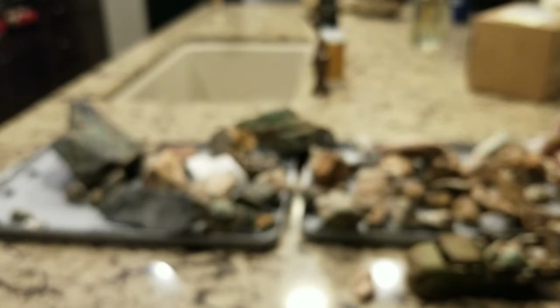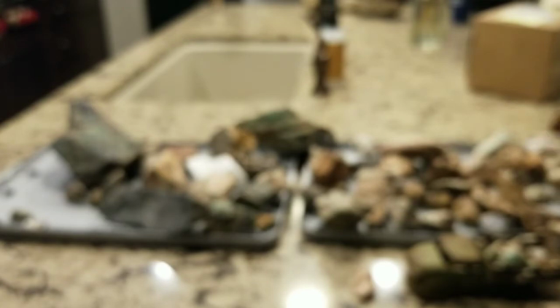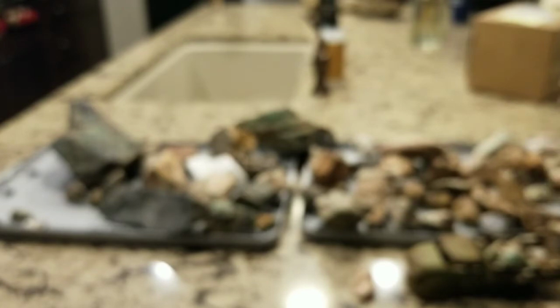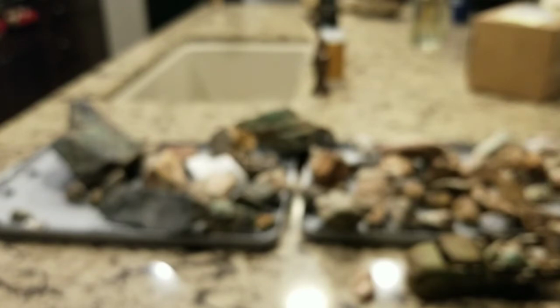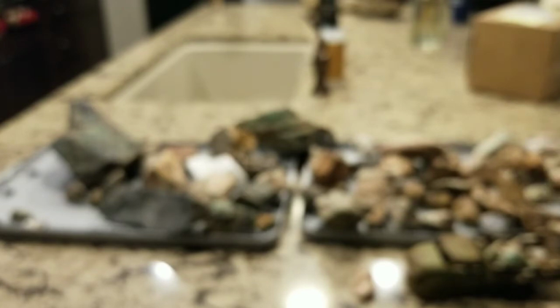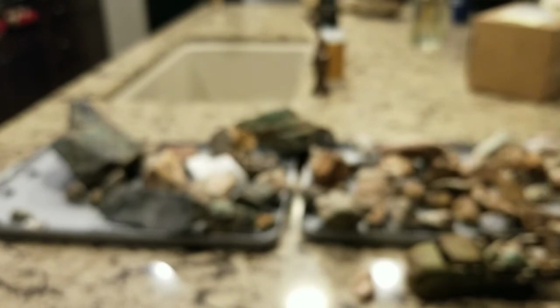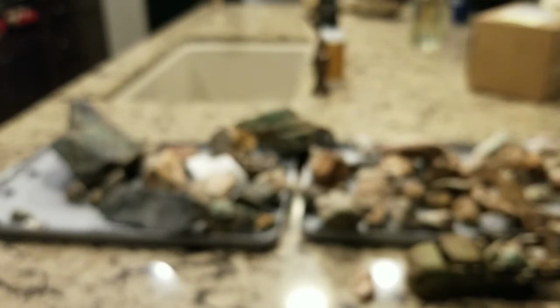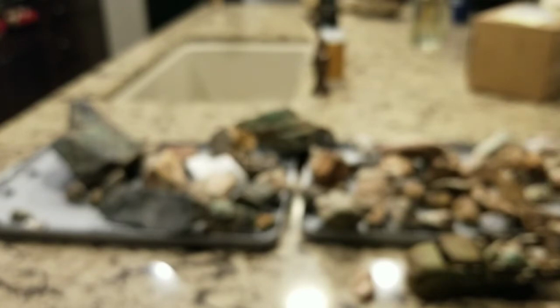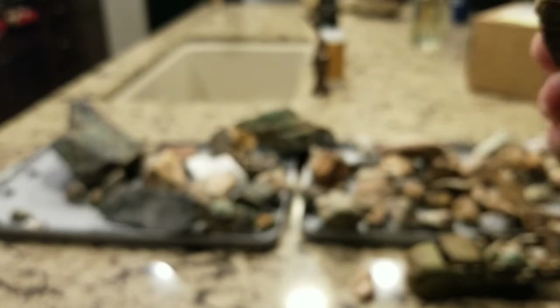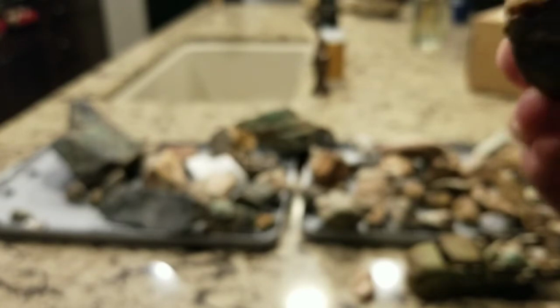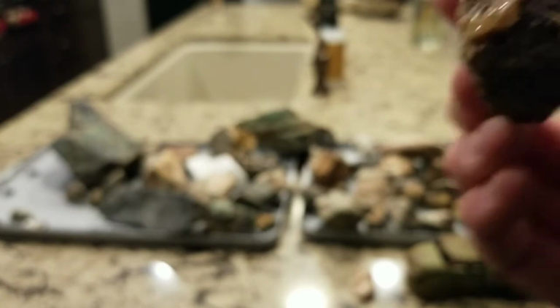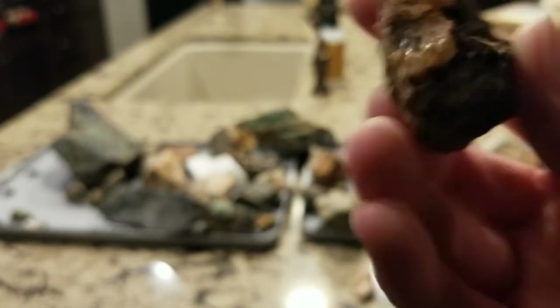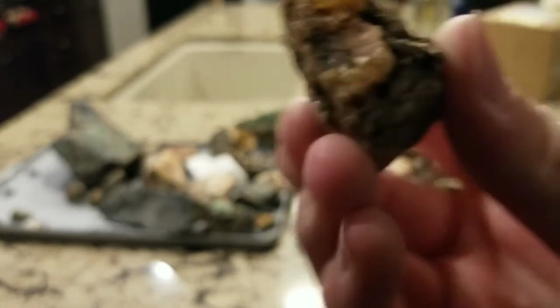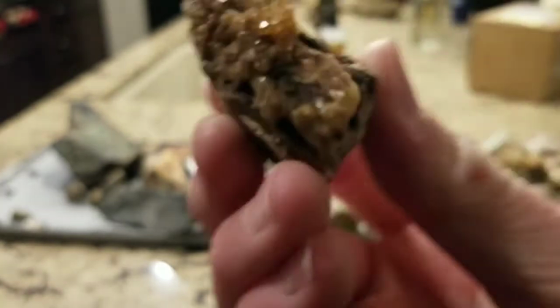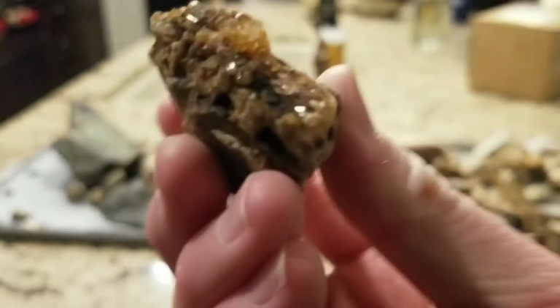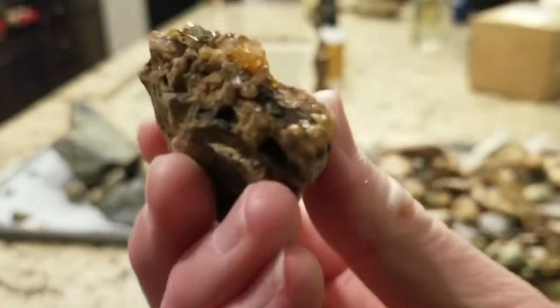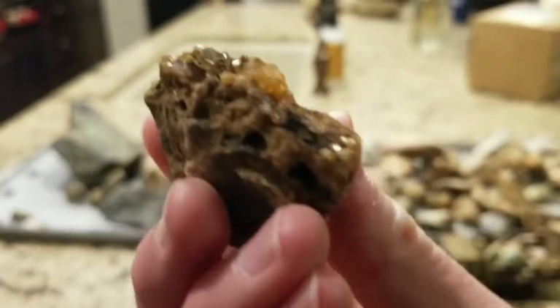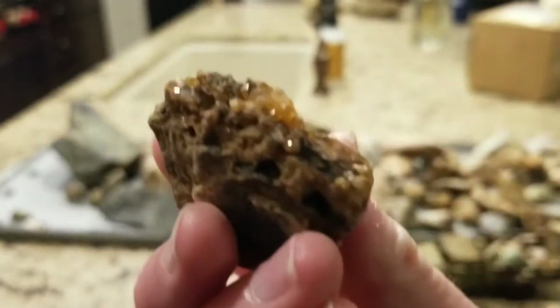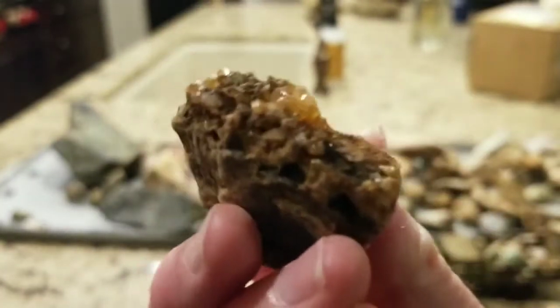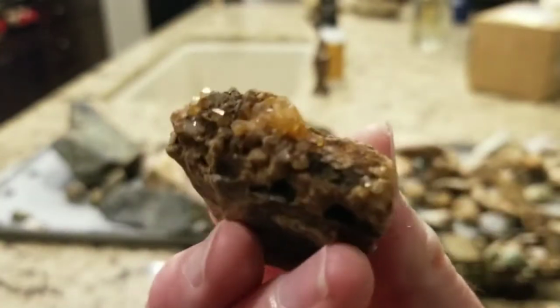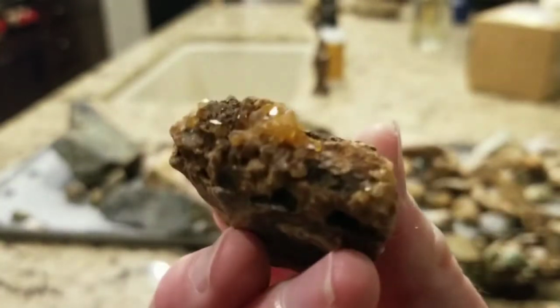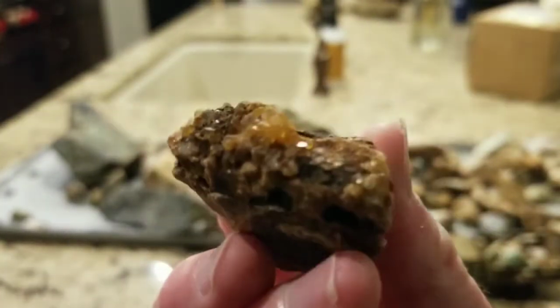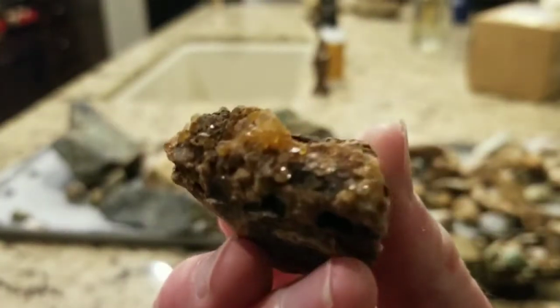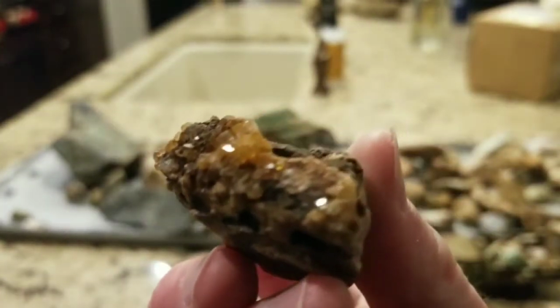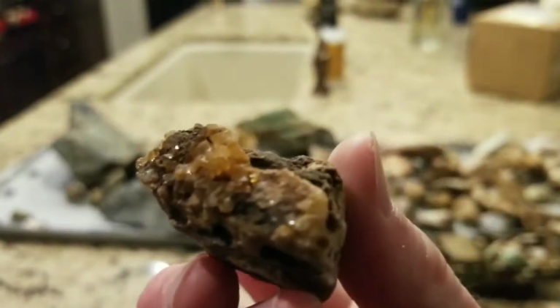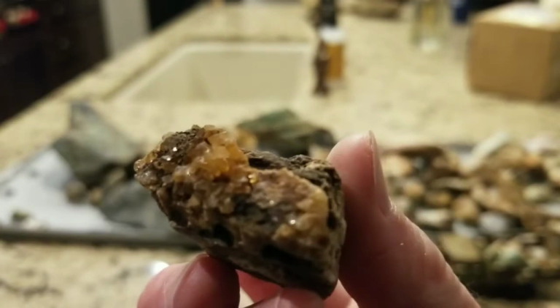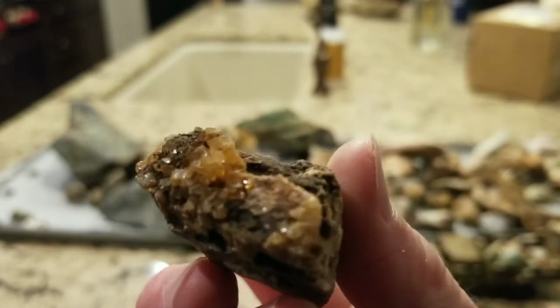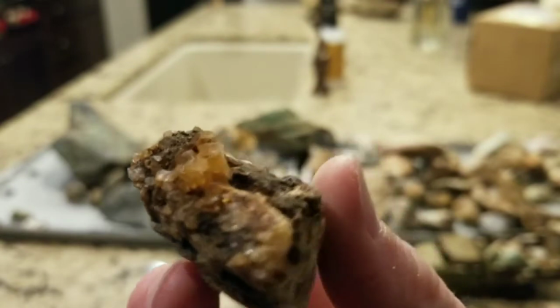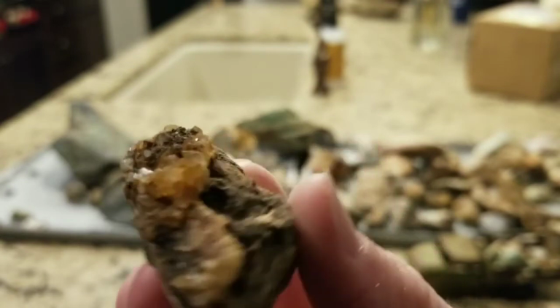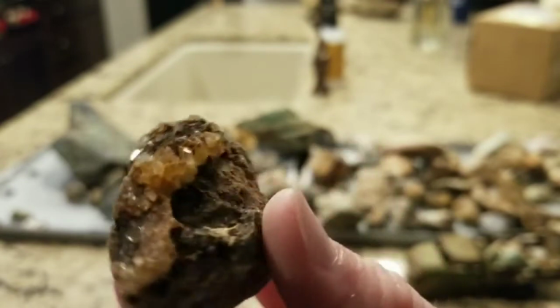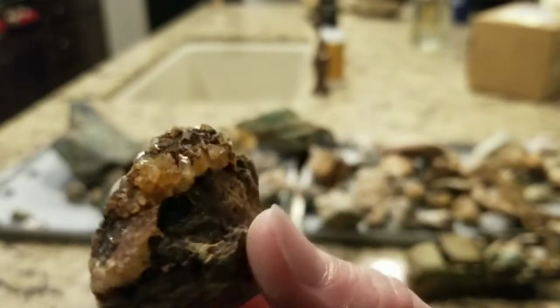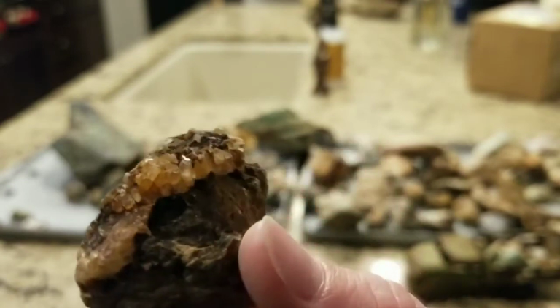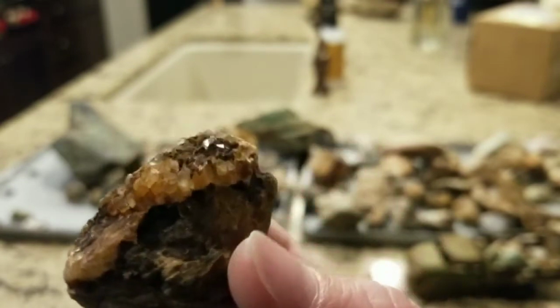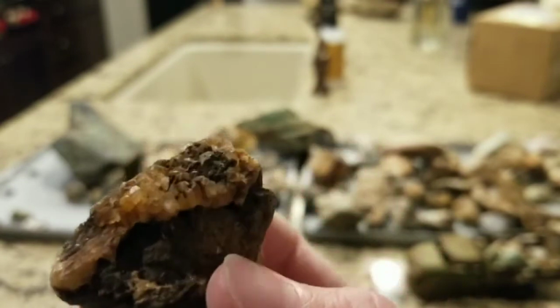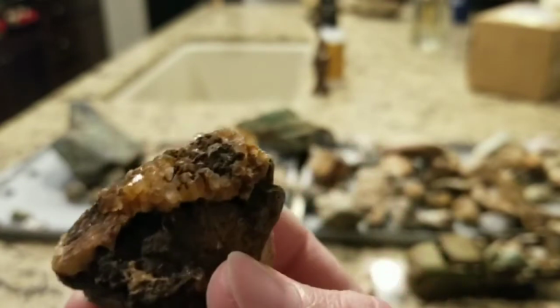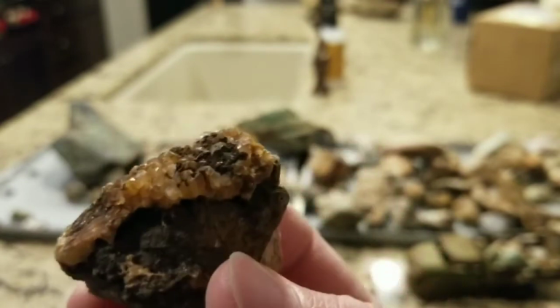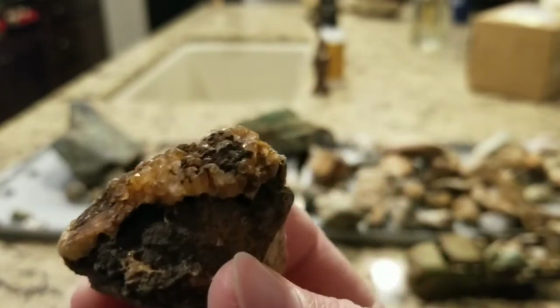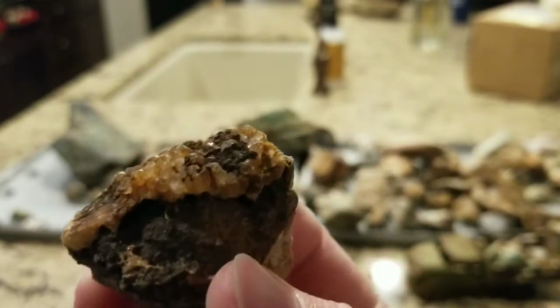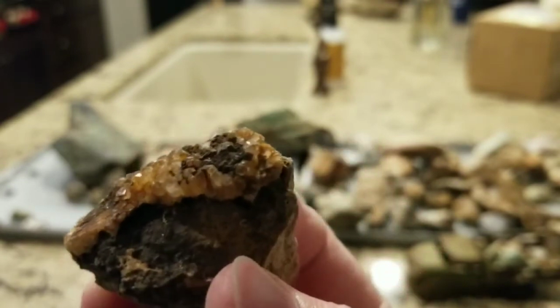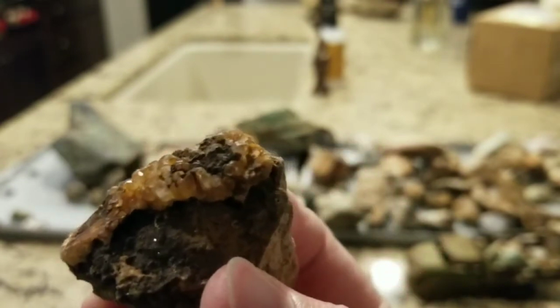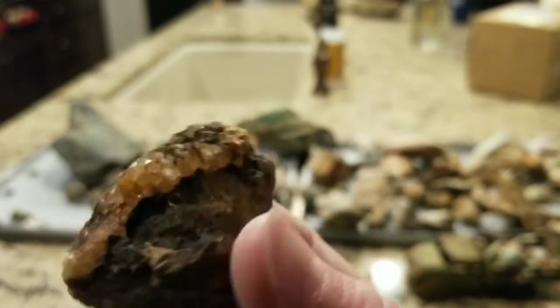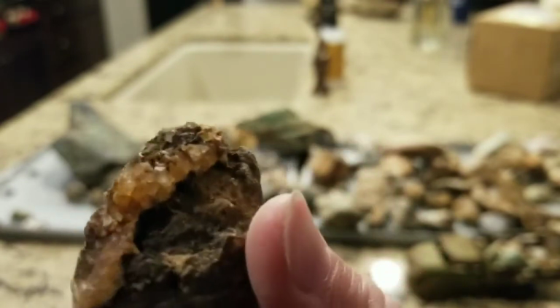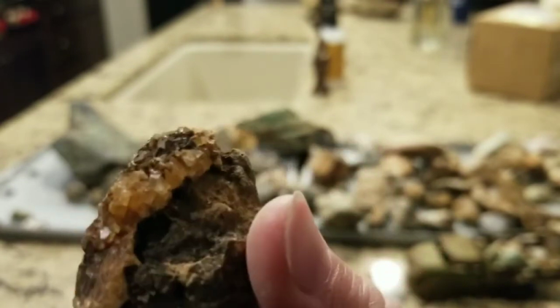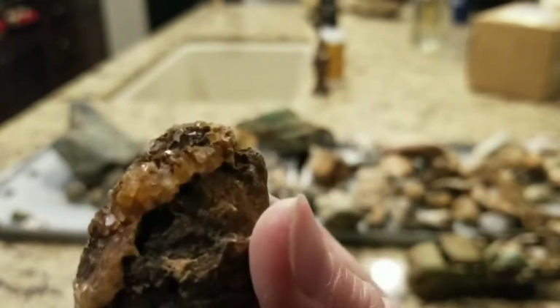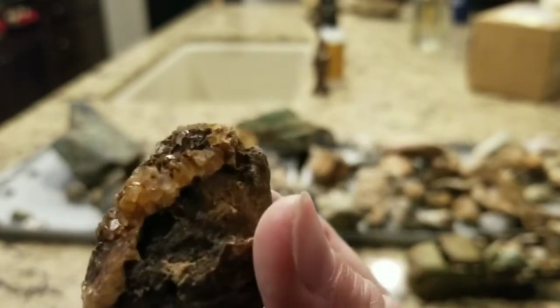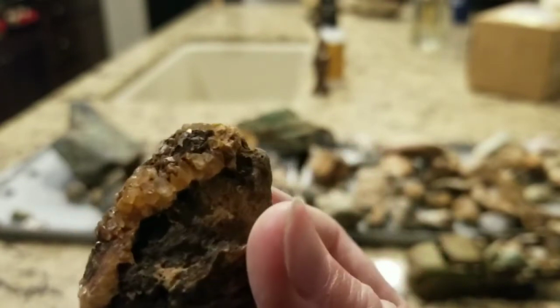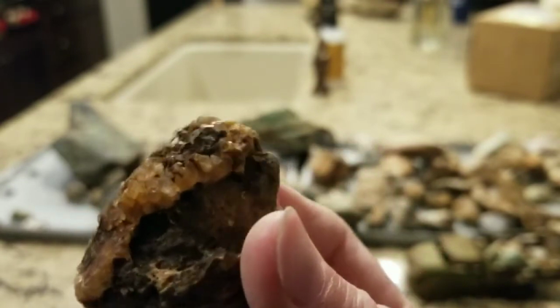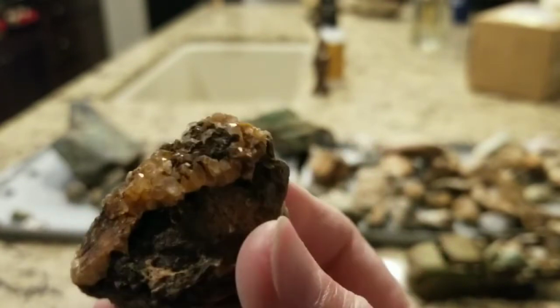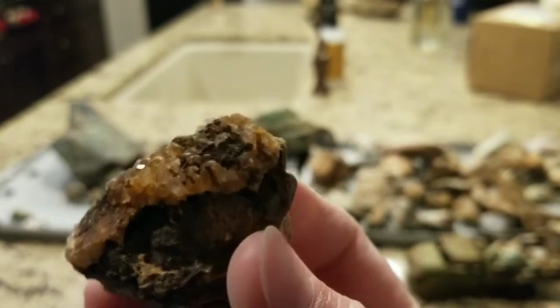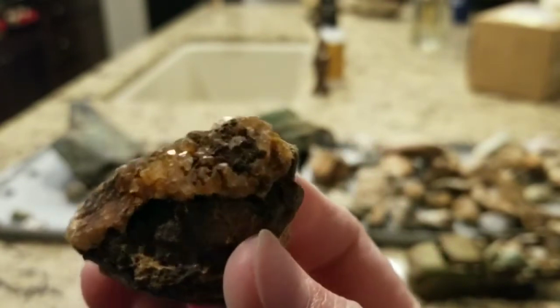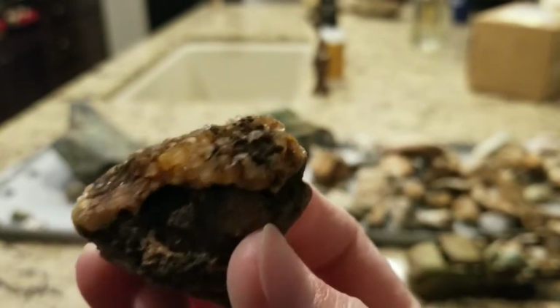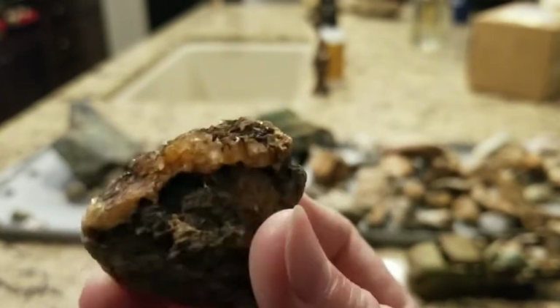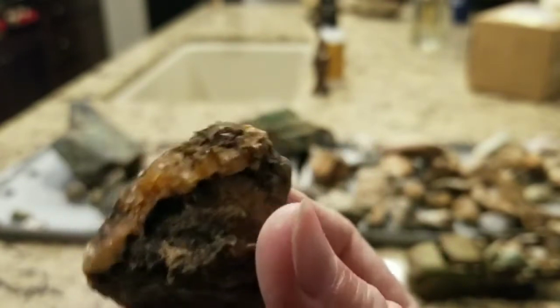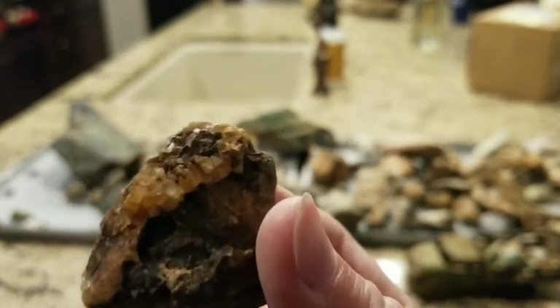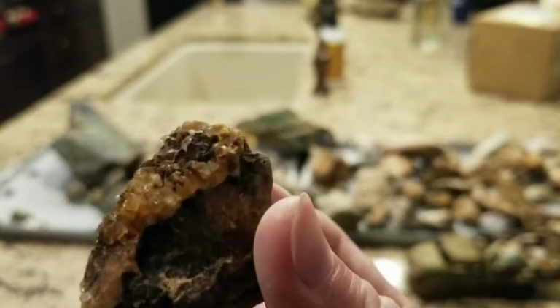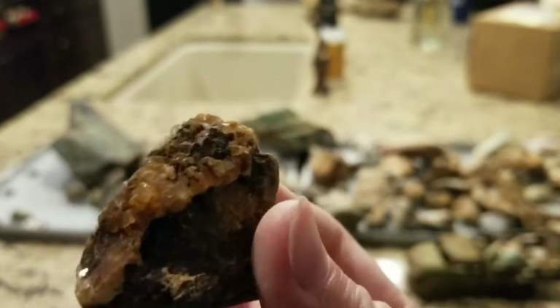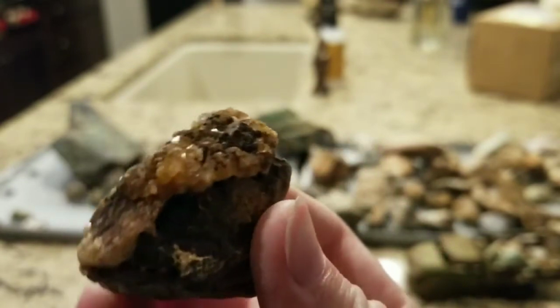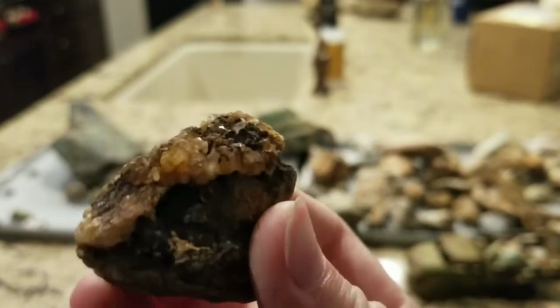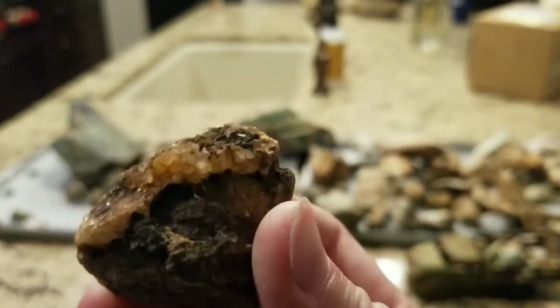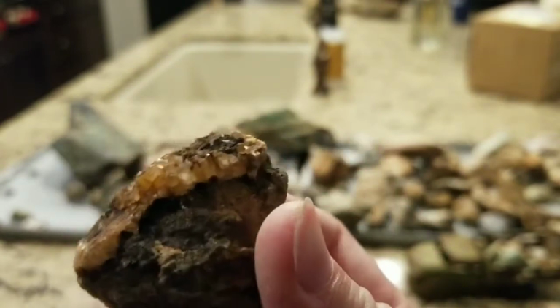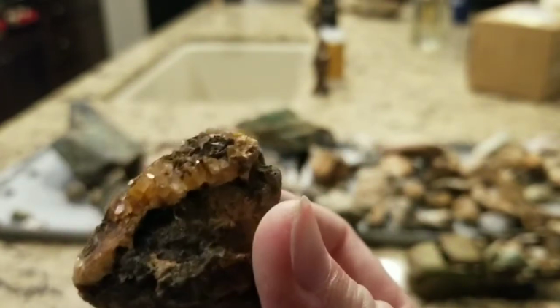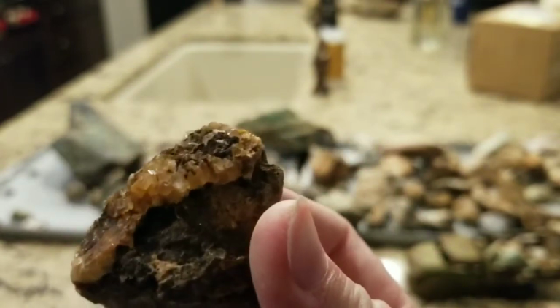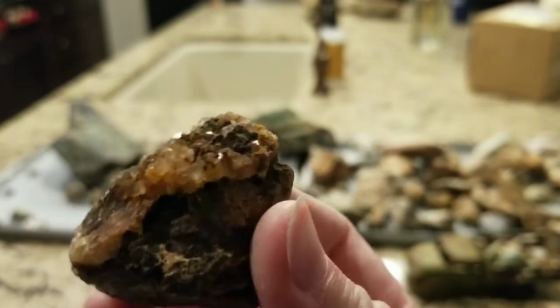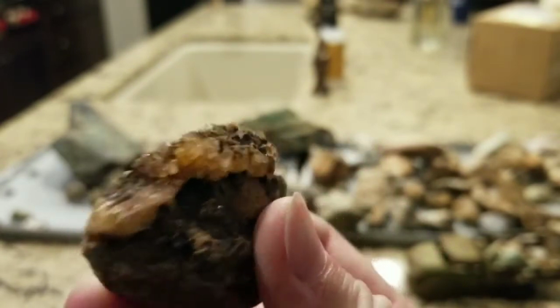Look at this — this is a very interesting specimen of quartz crystals with nice big ones on top. Very cool.